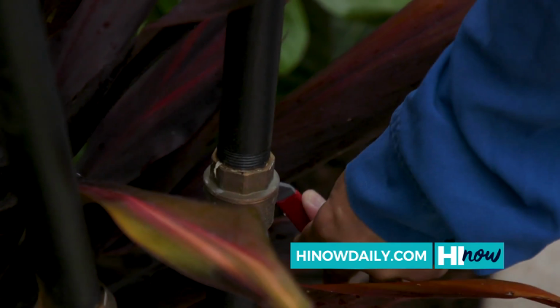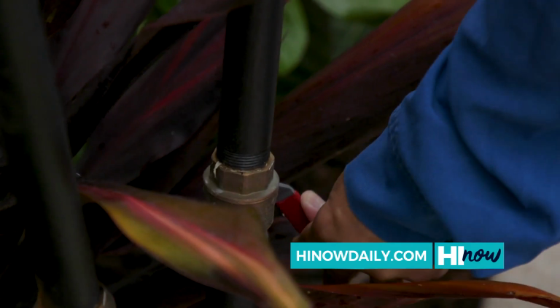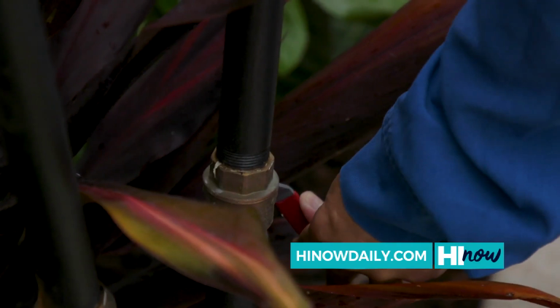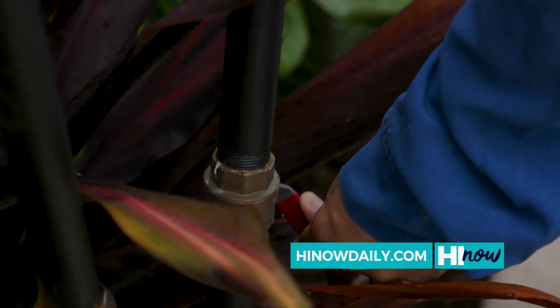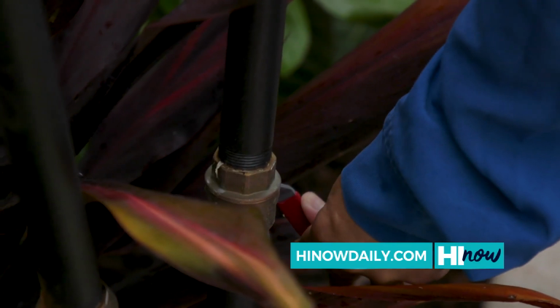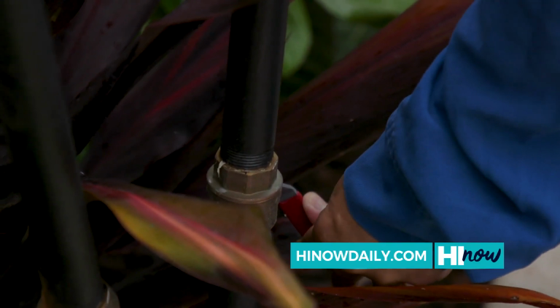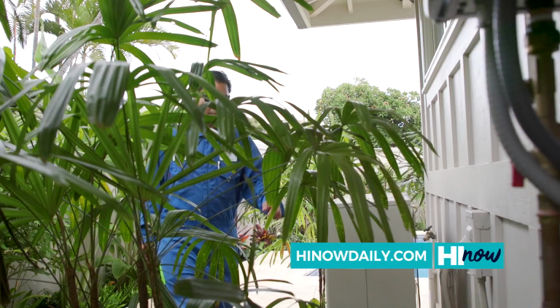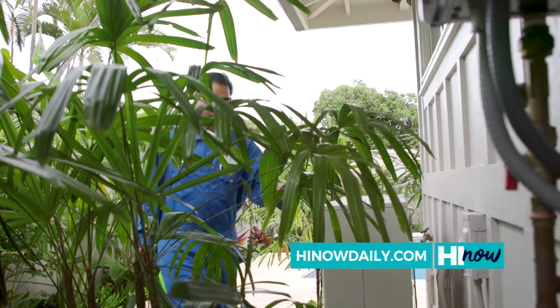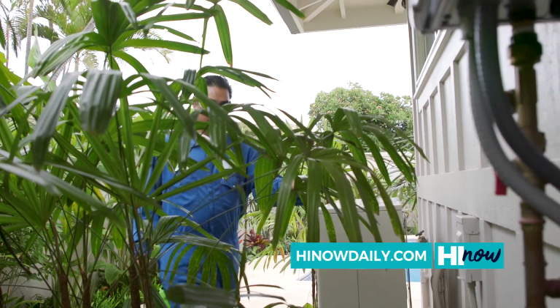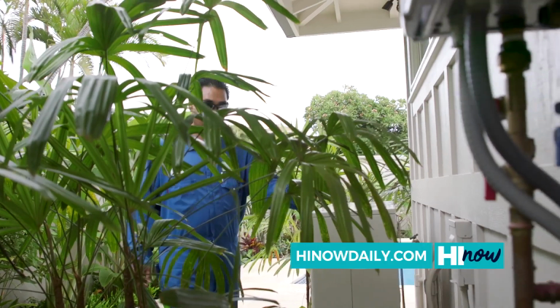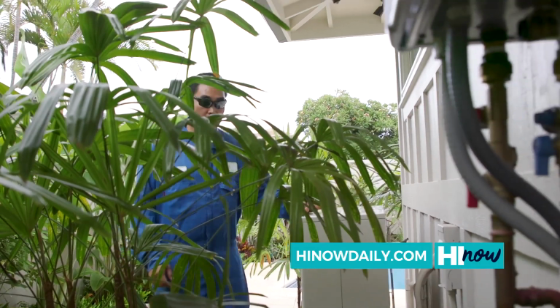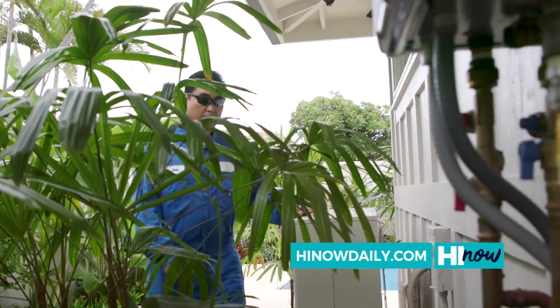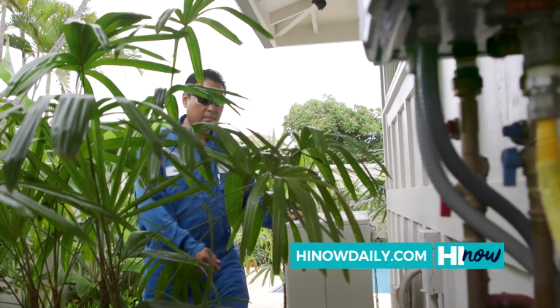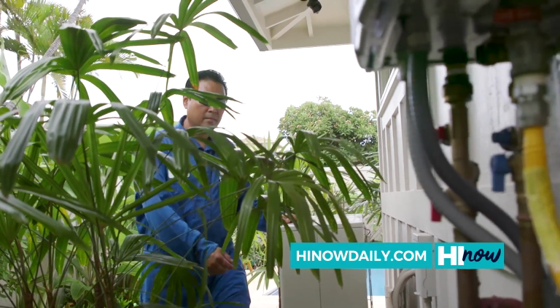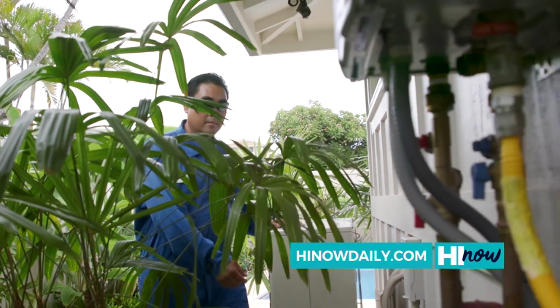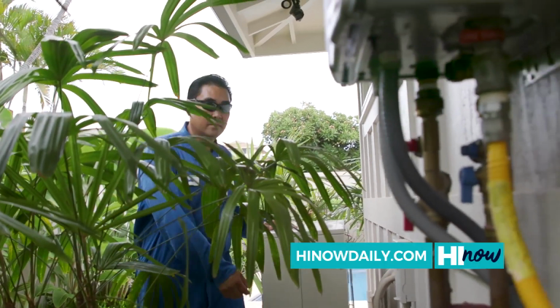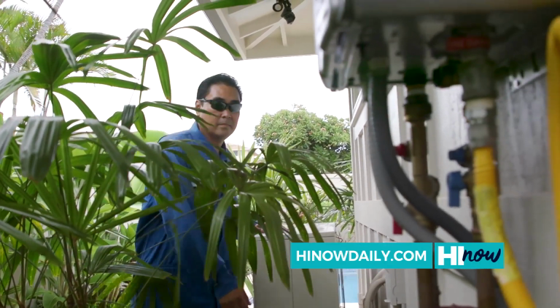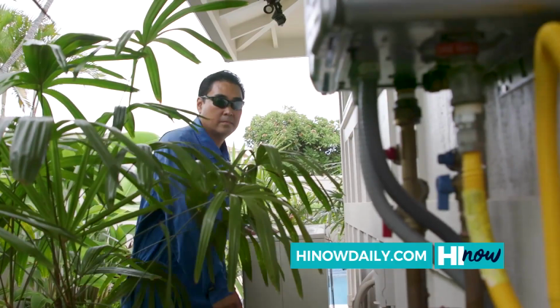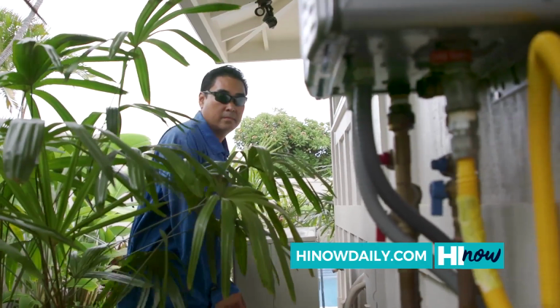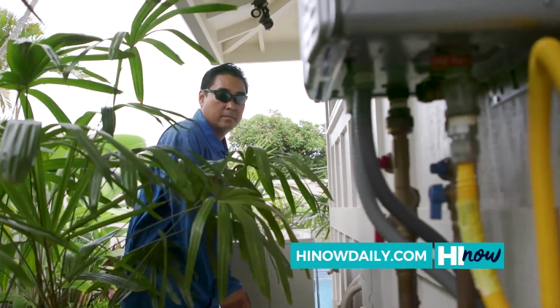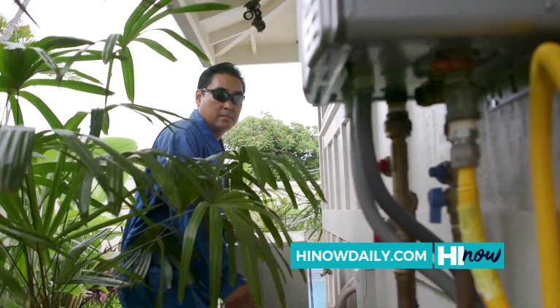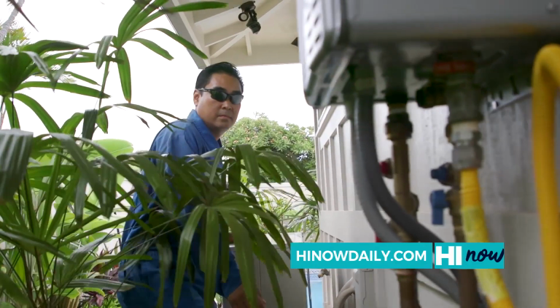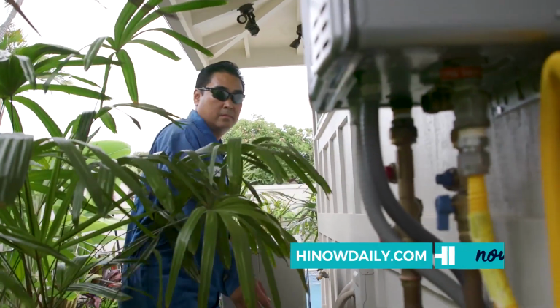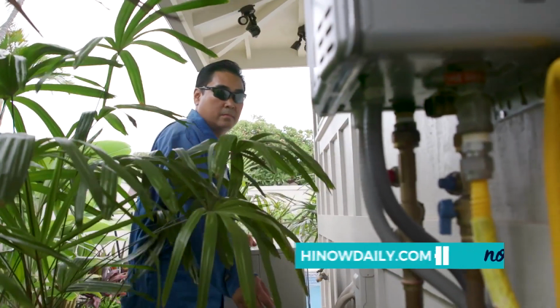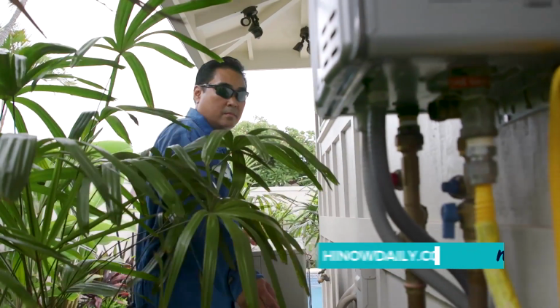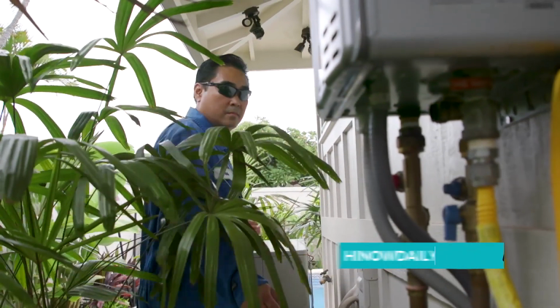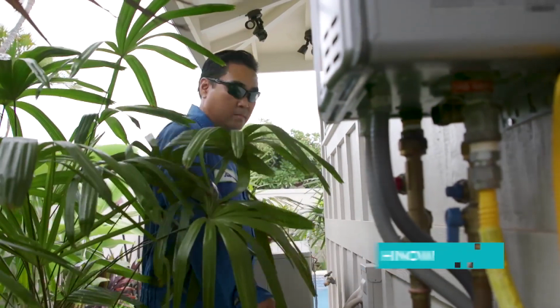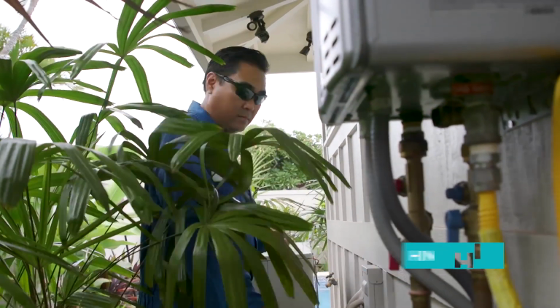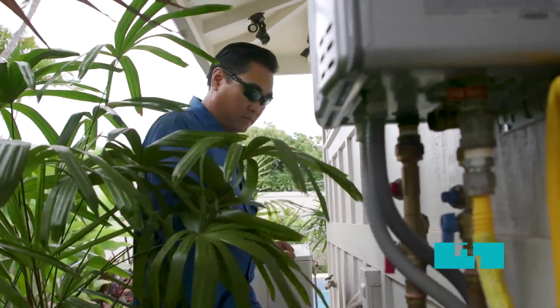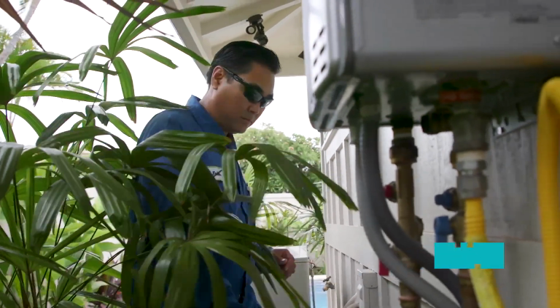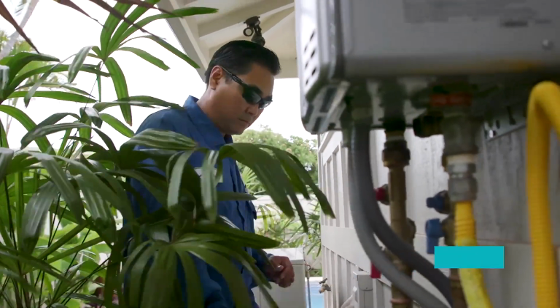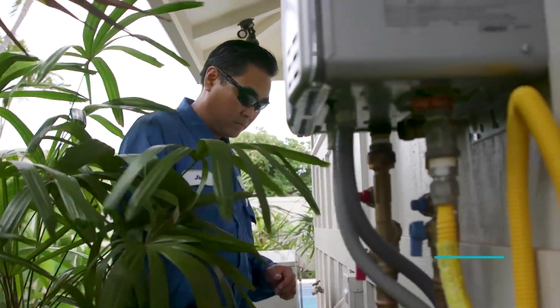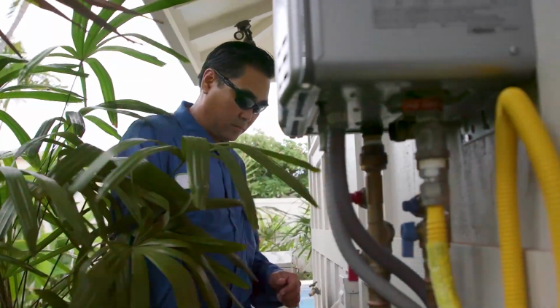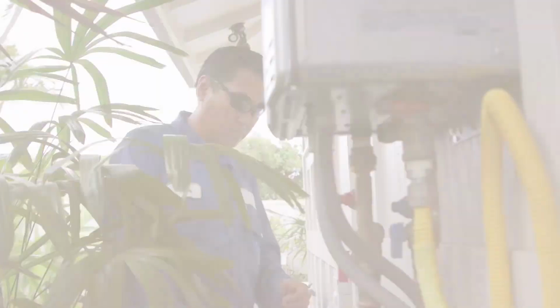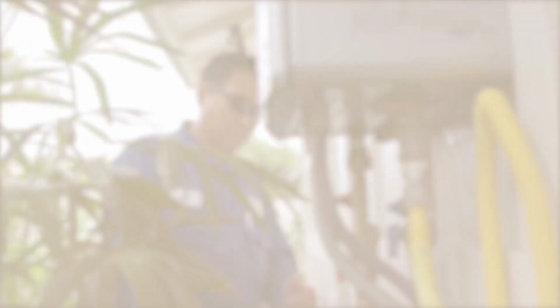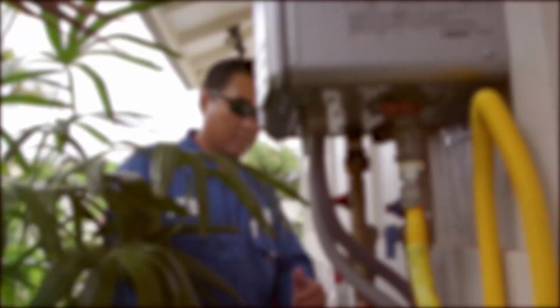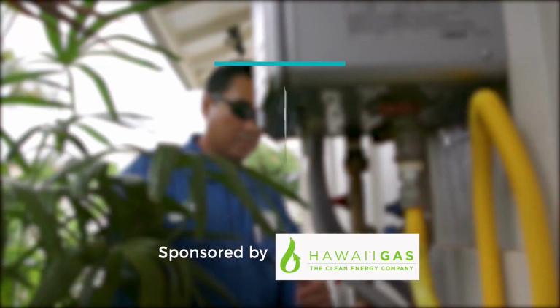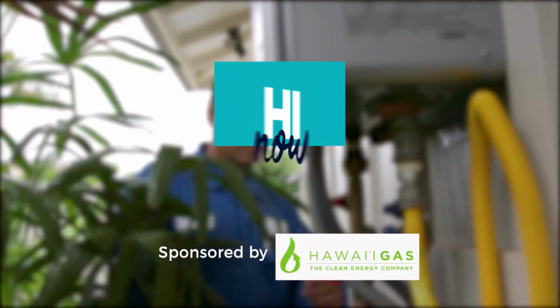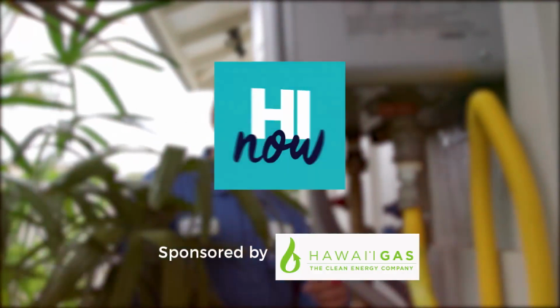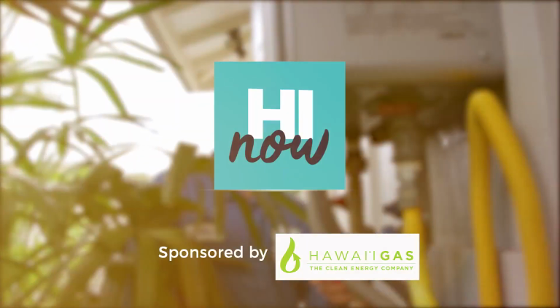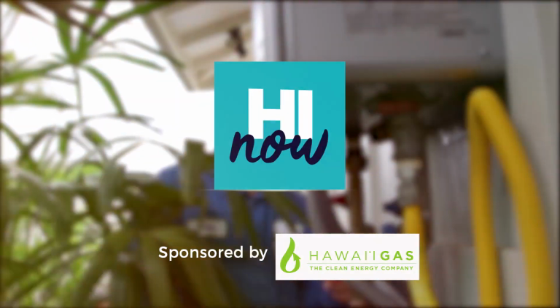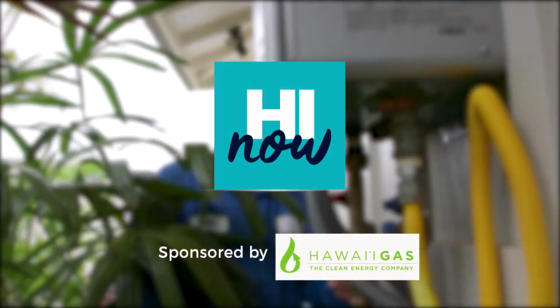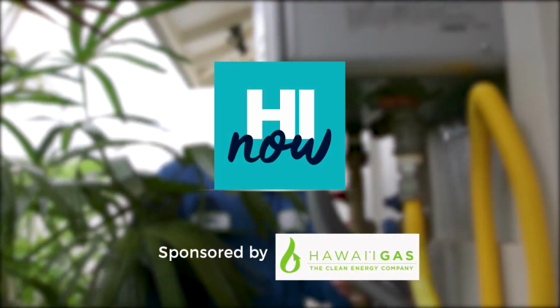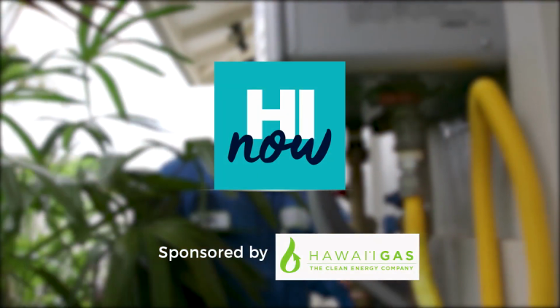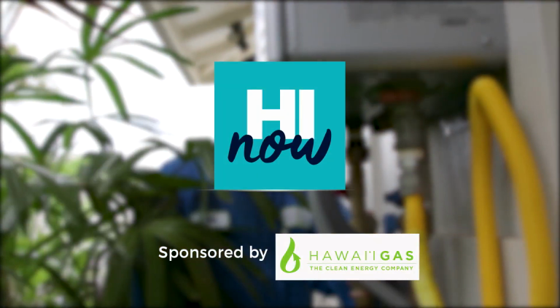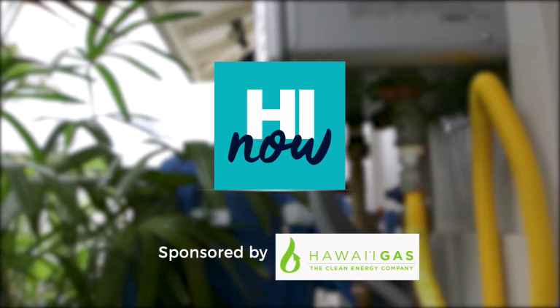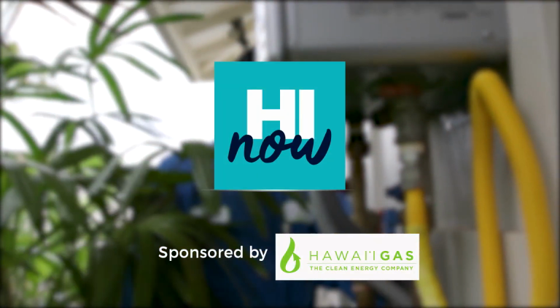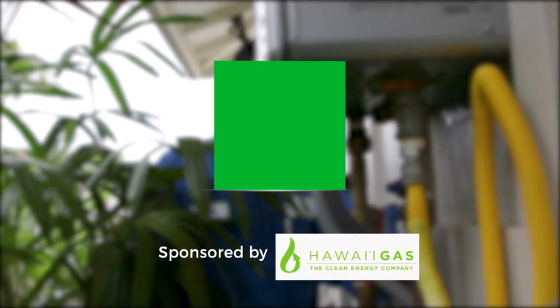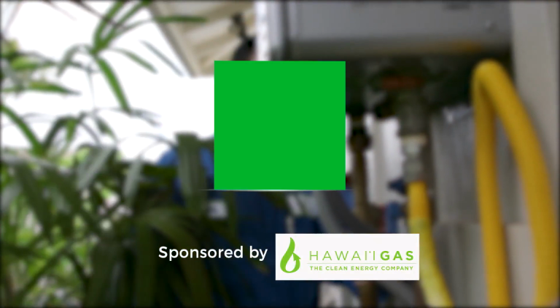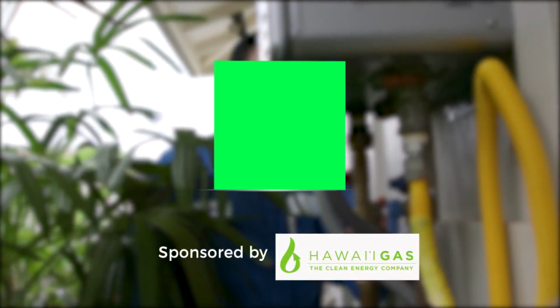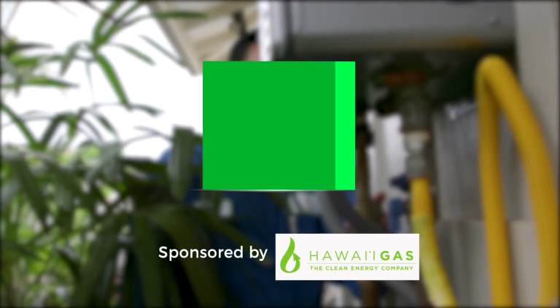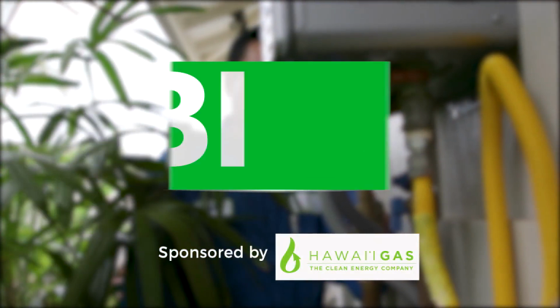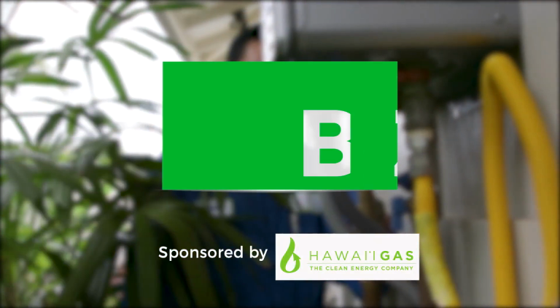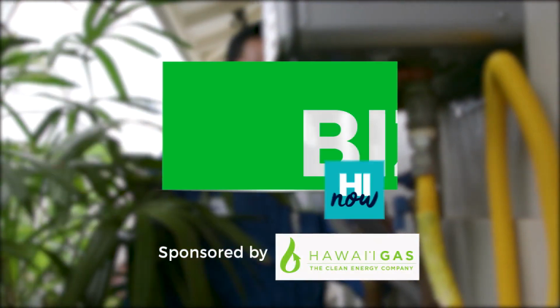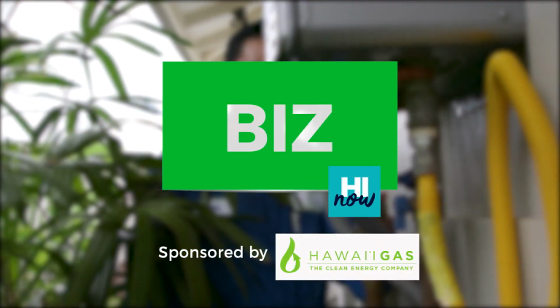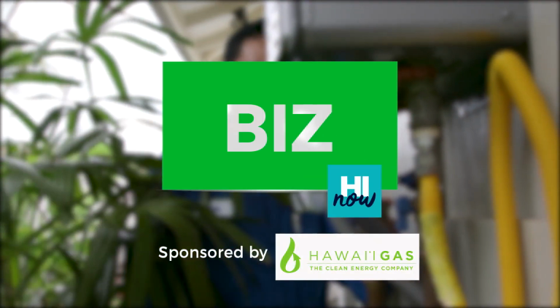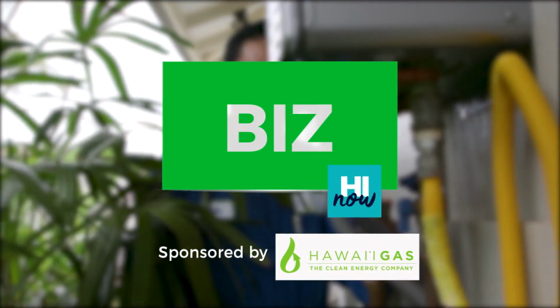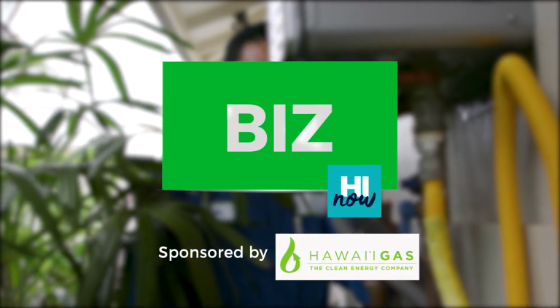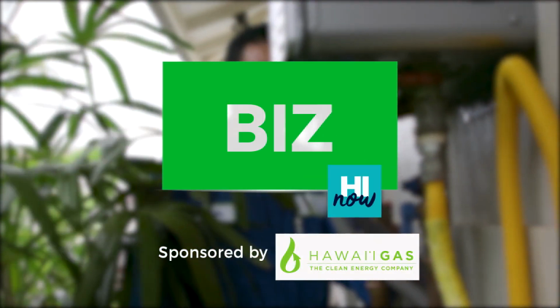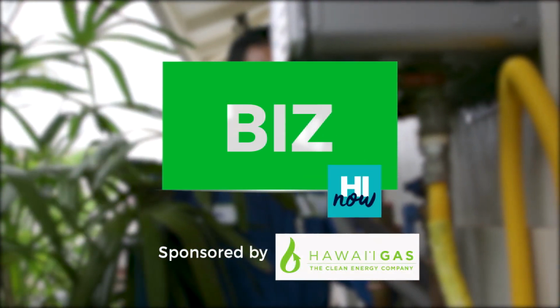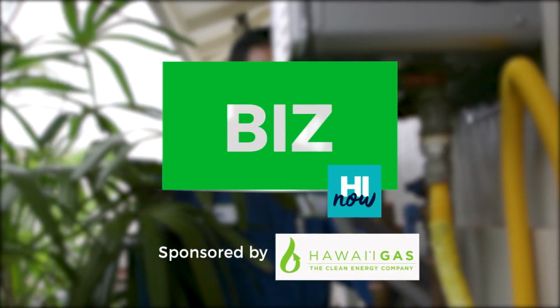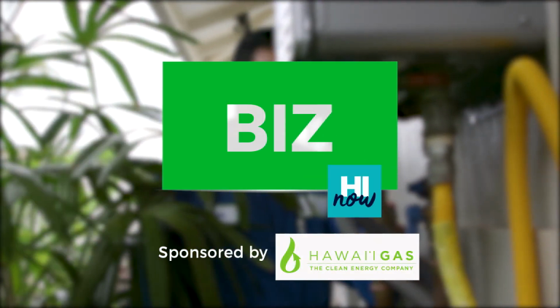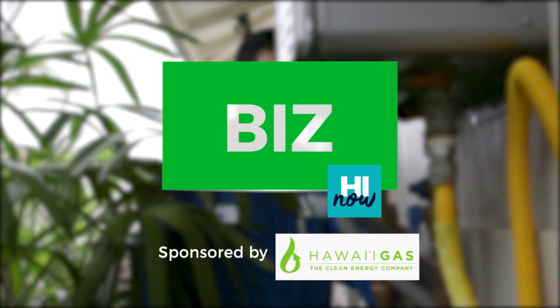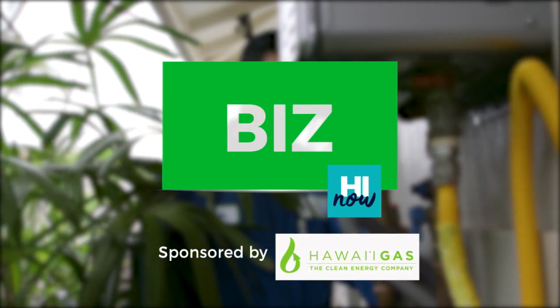Working with Hawaii Gas has been great. This segment is sponsored by Hawaii Gas.